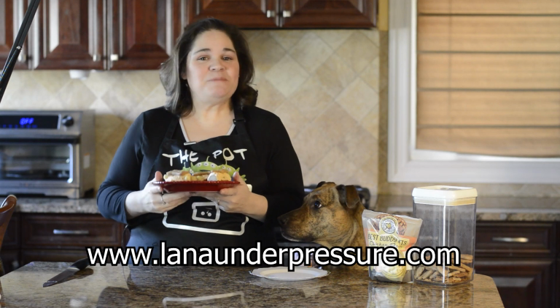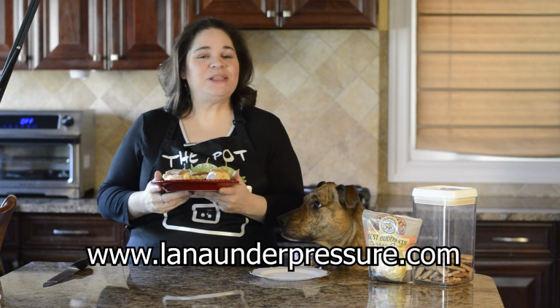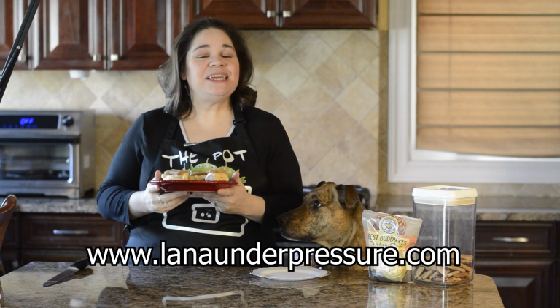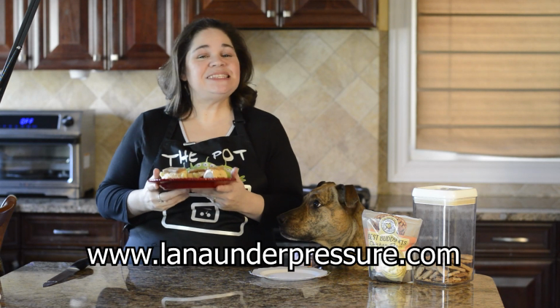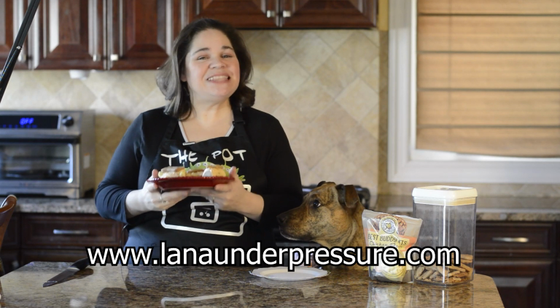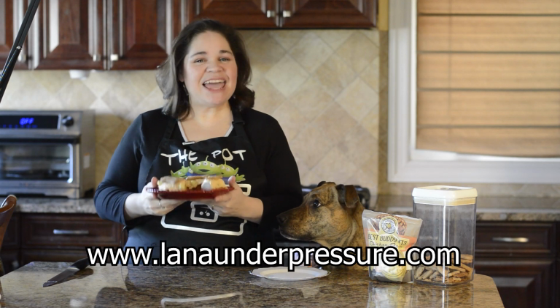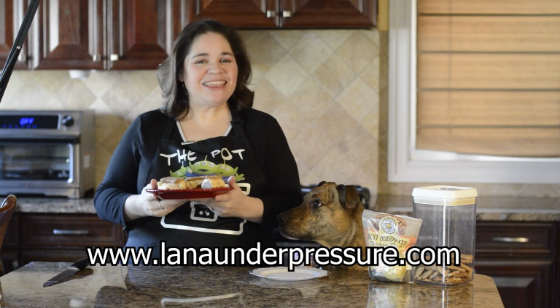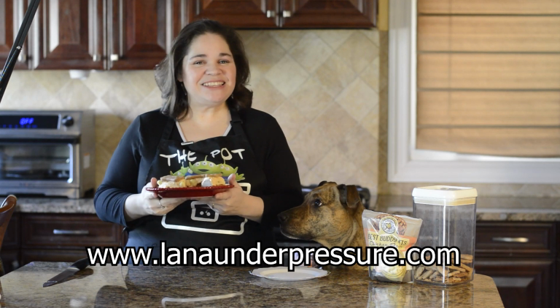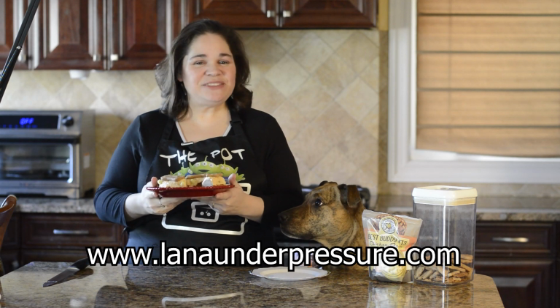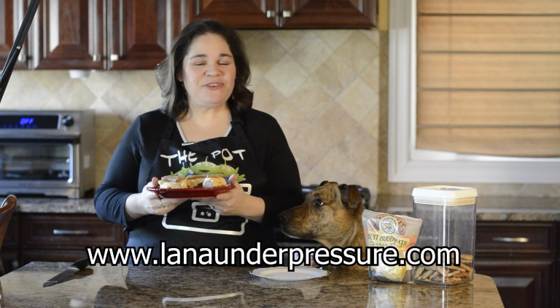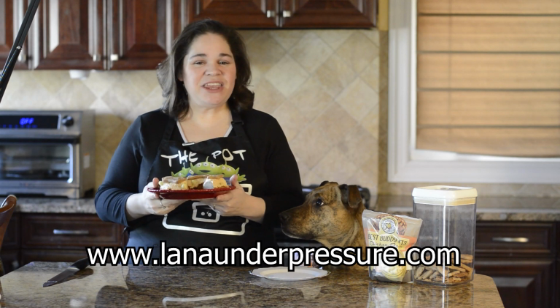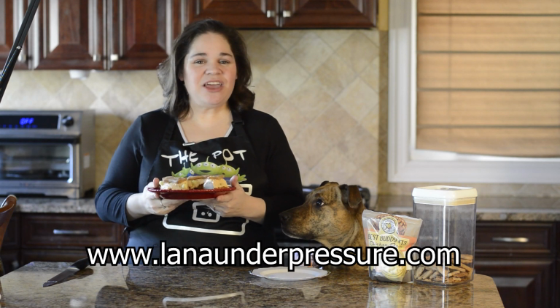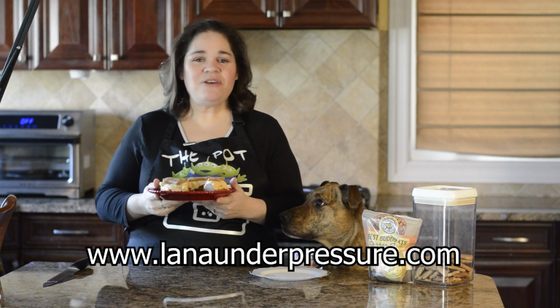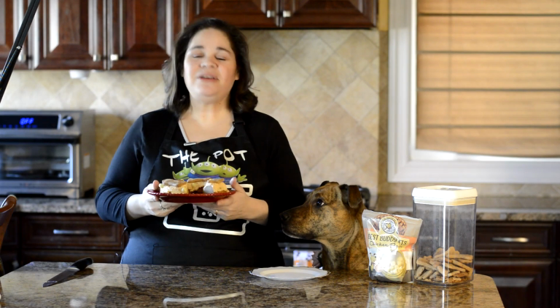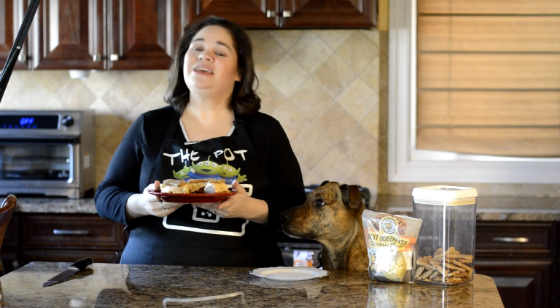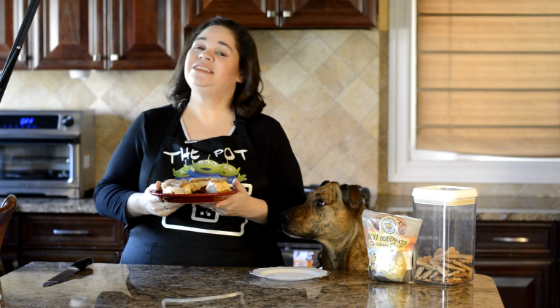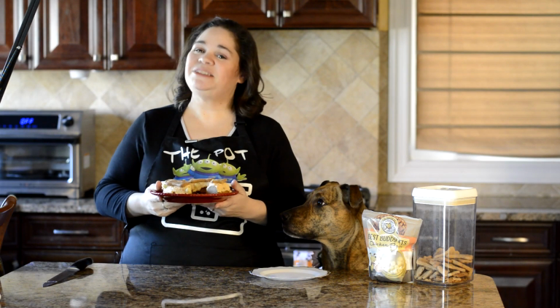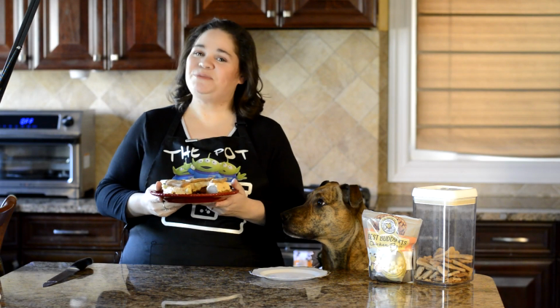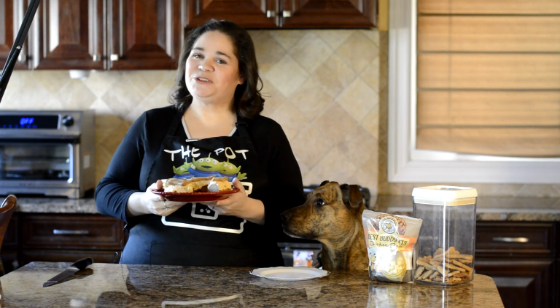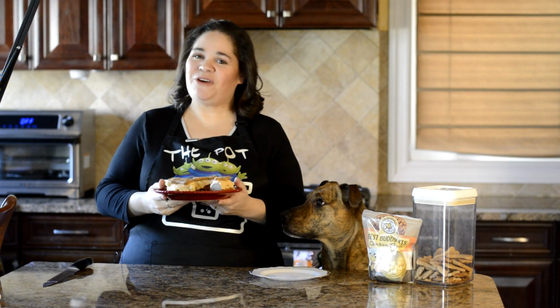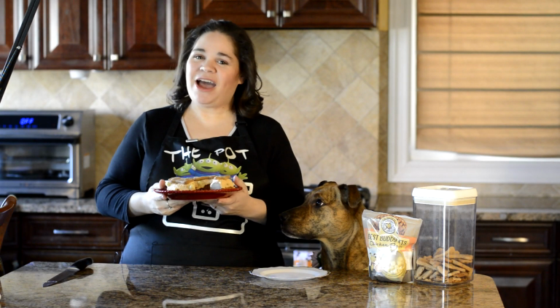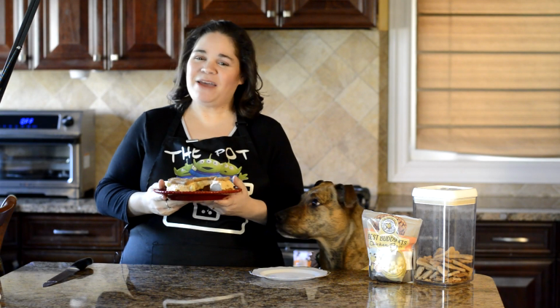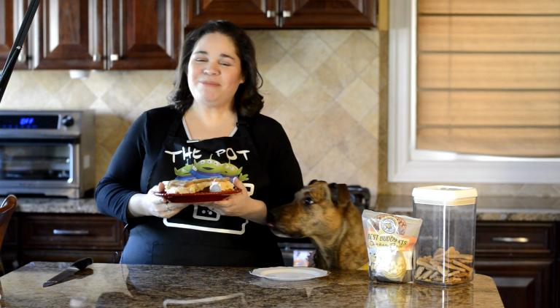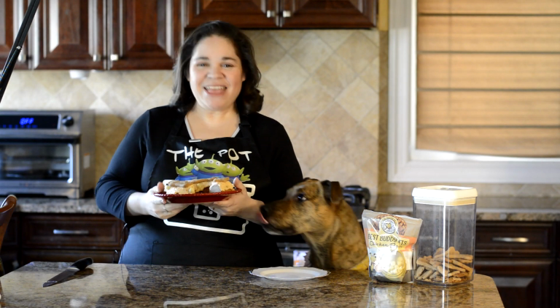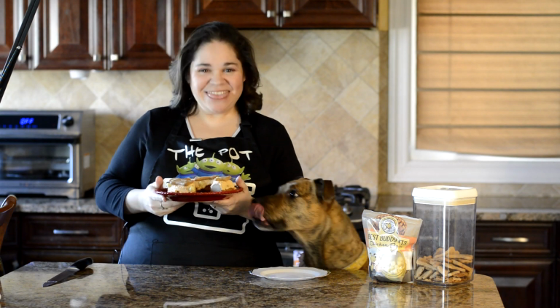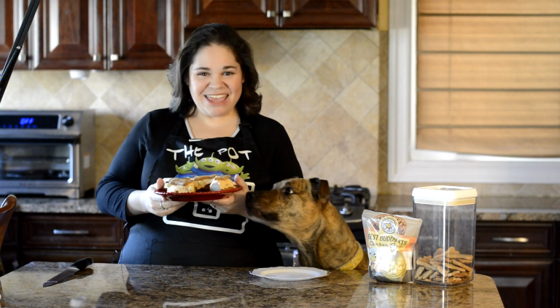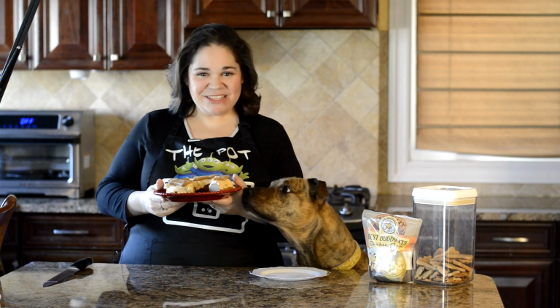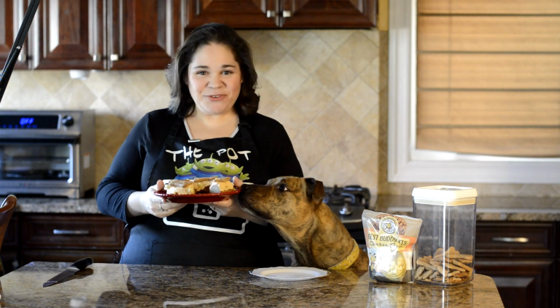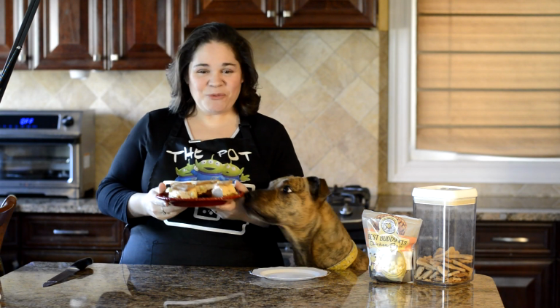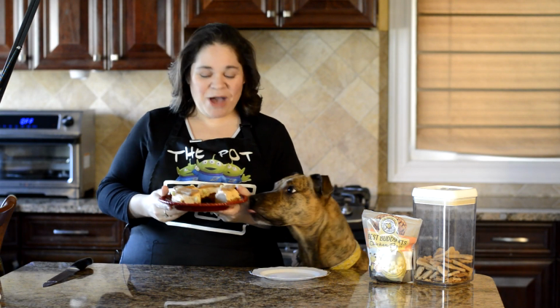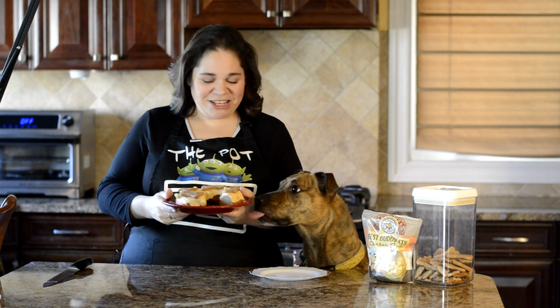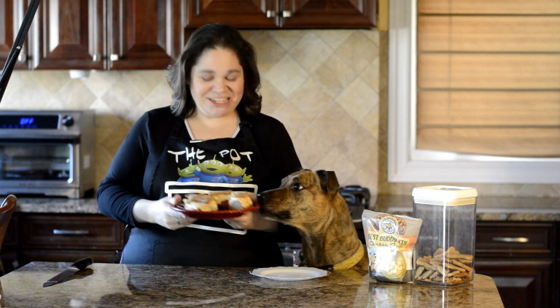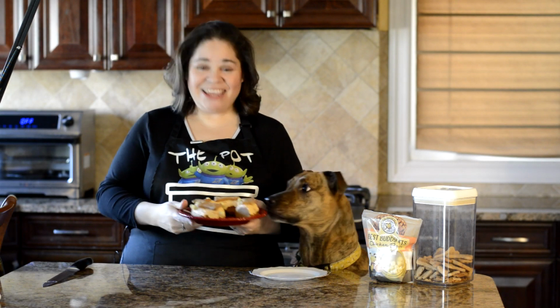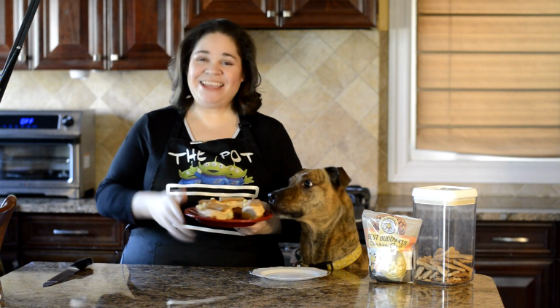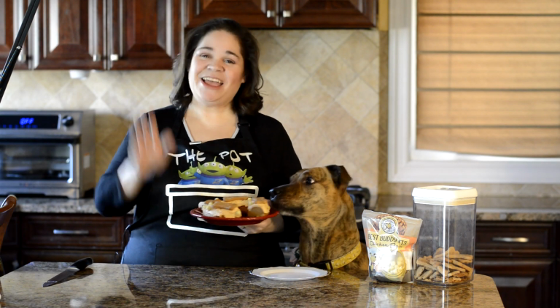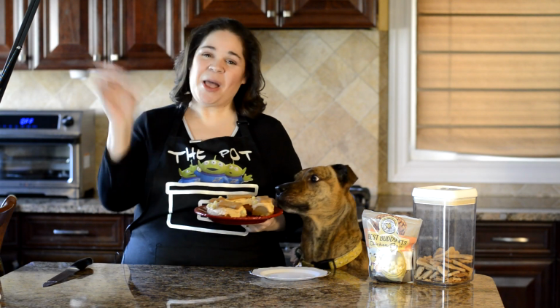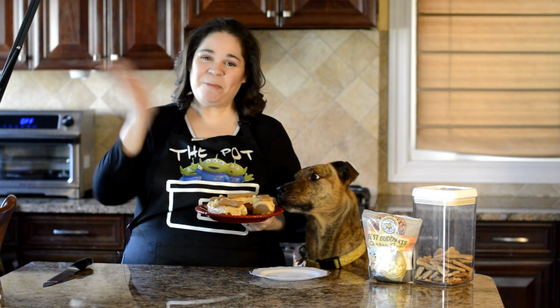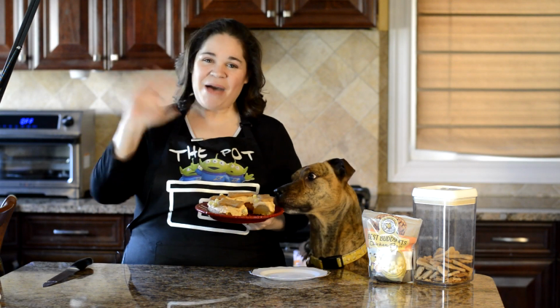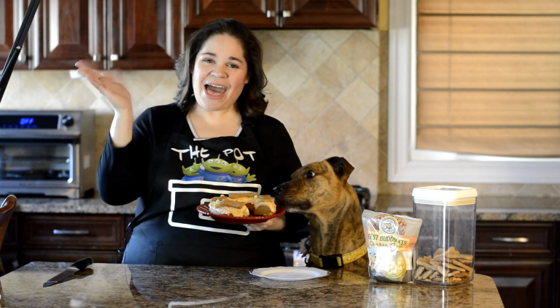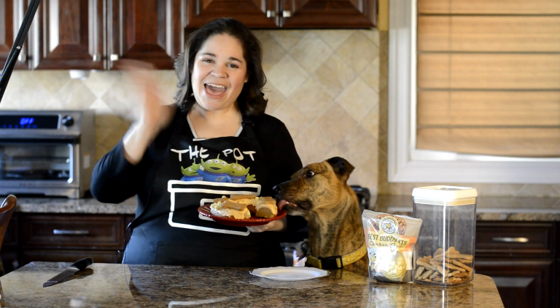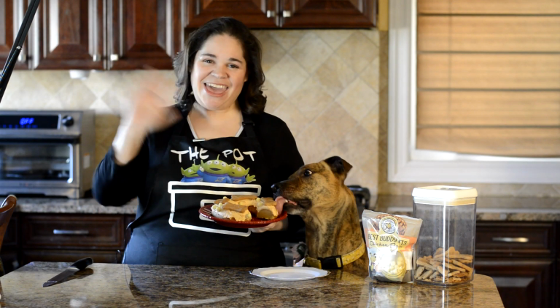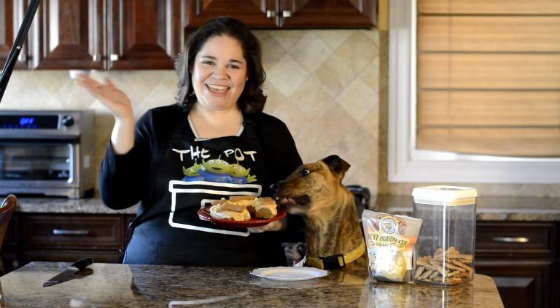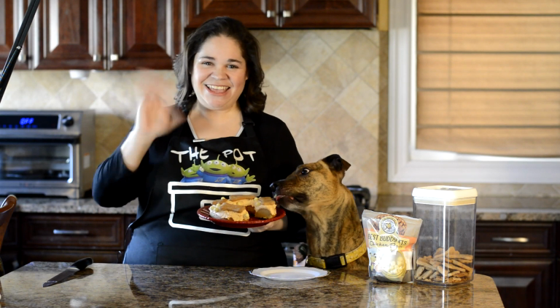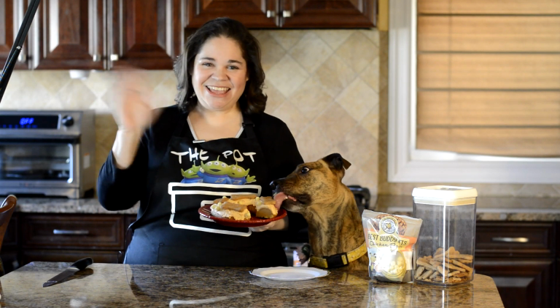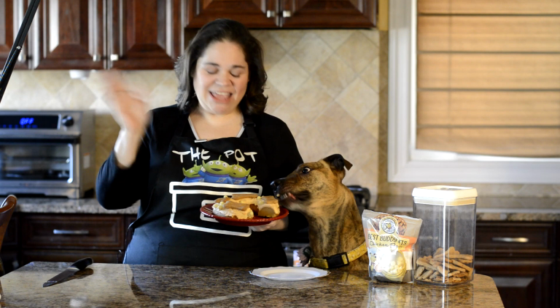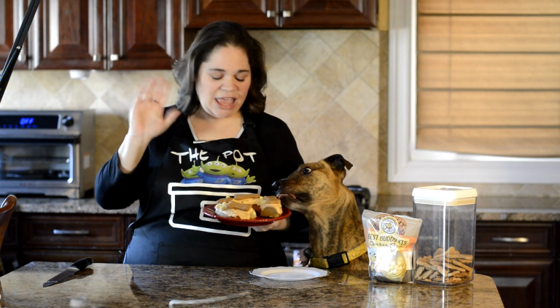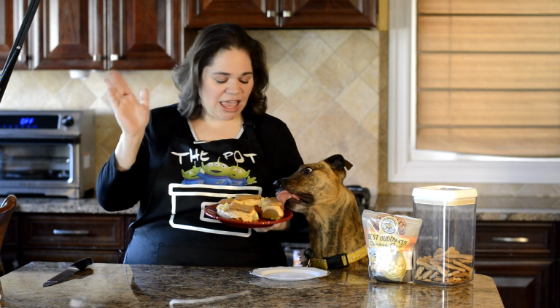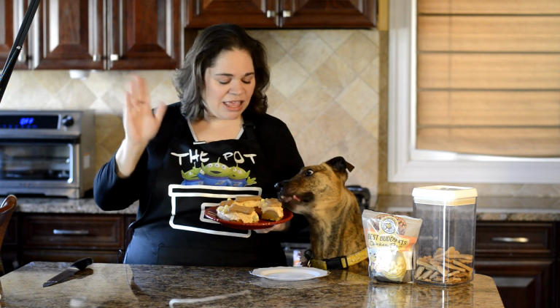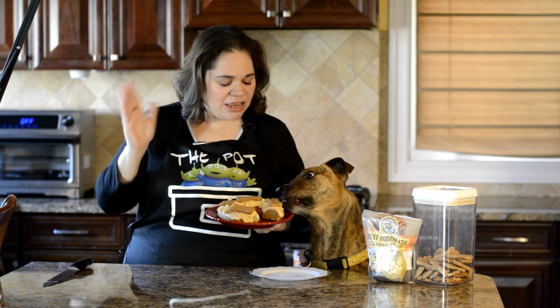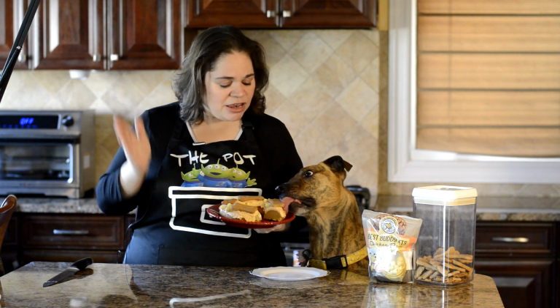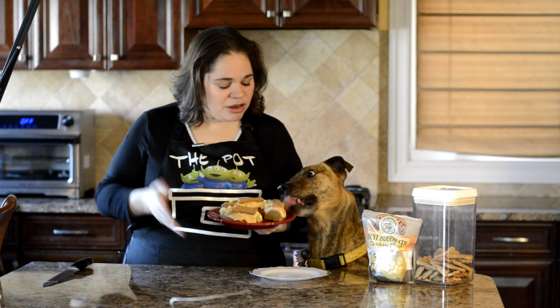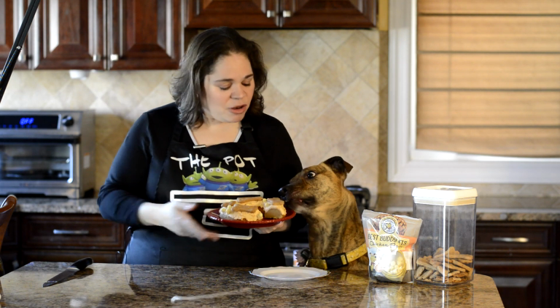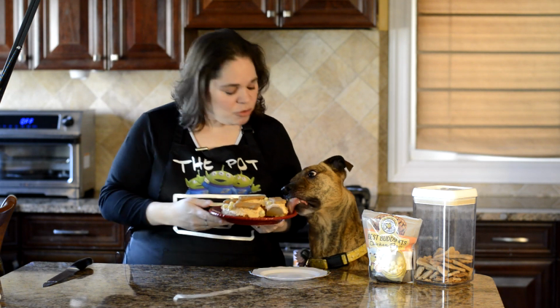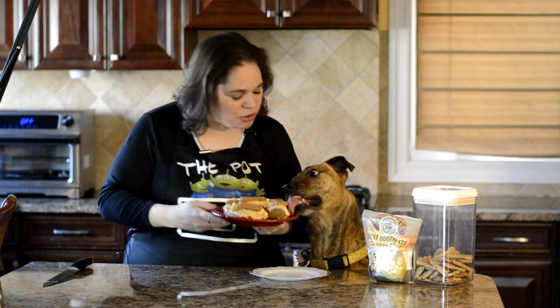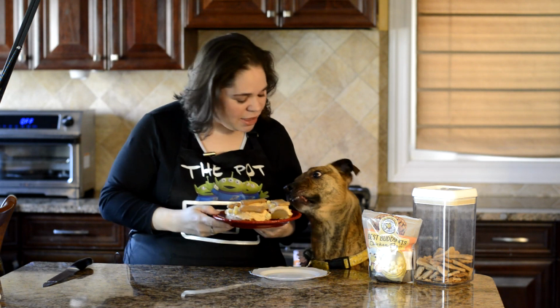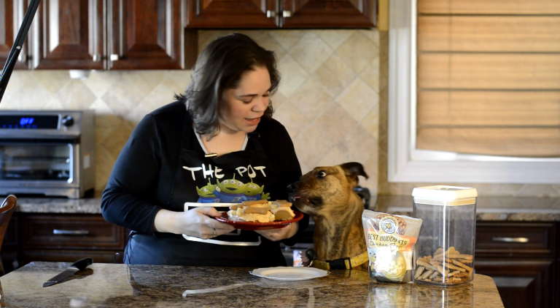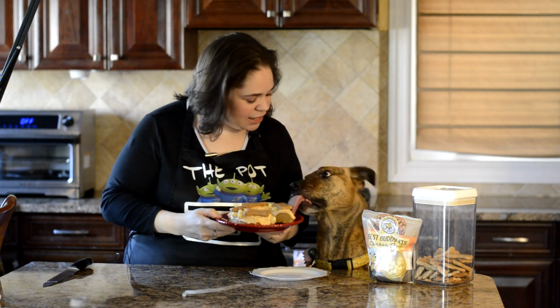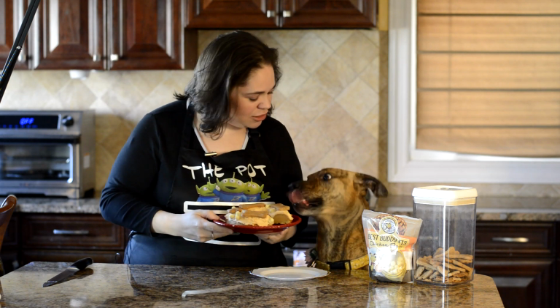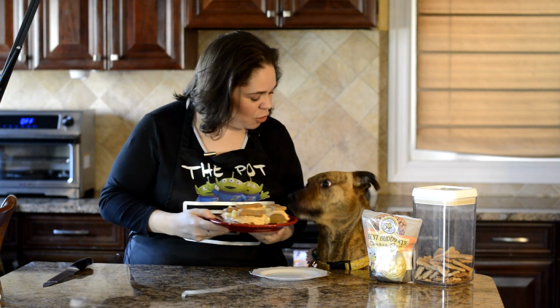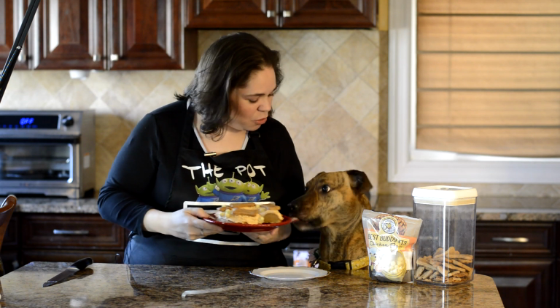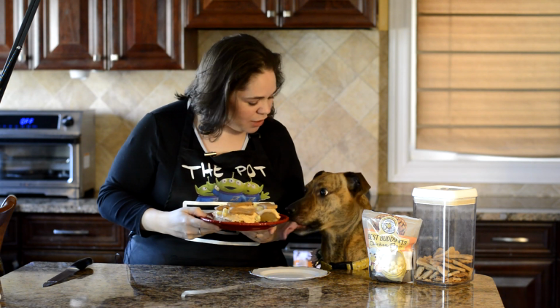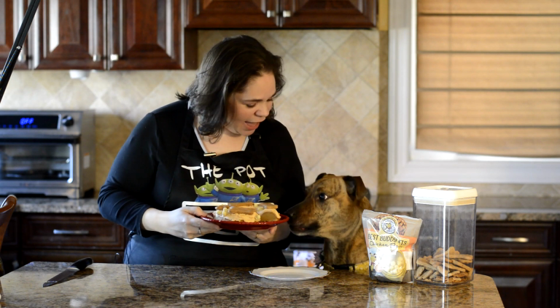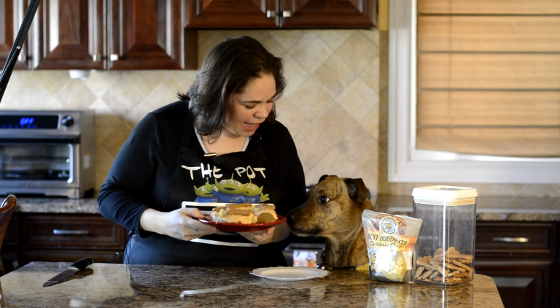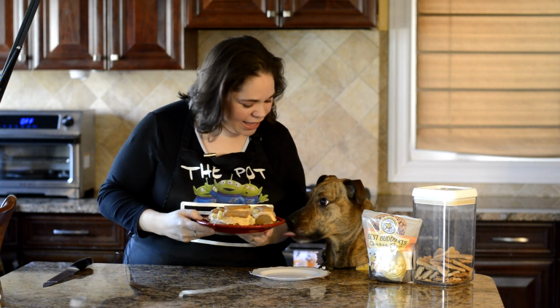Please like this video, subscribe, thanks for watching, bye! No, you can't eat the whole cake.